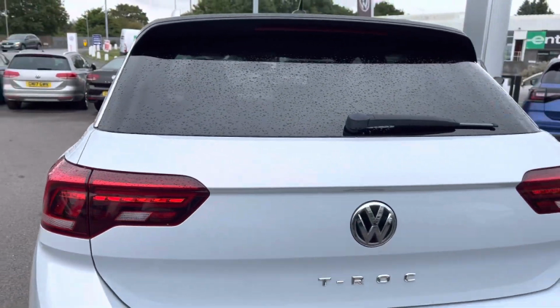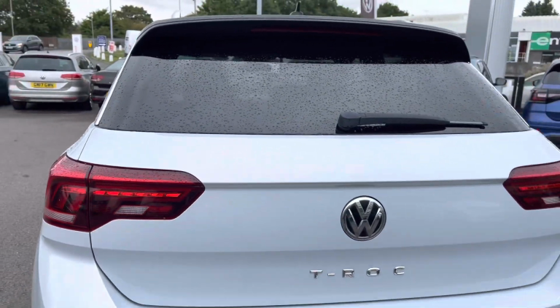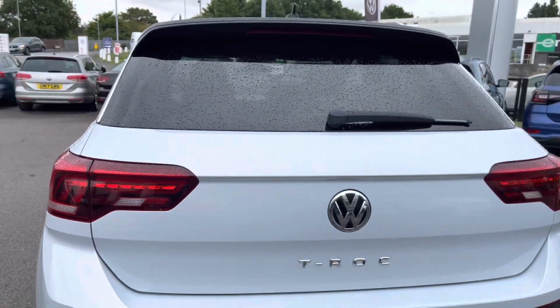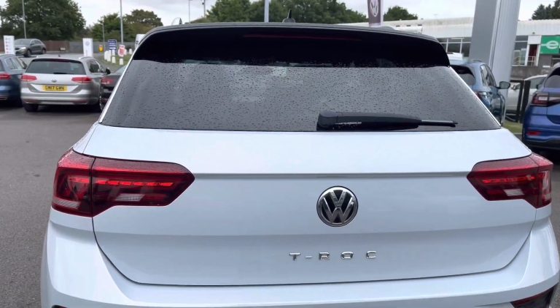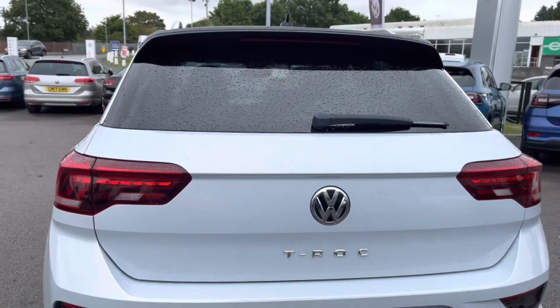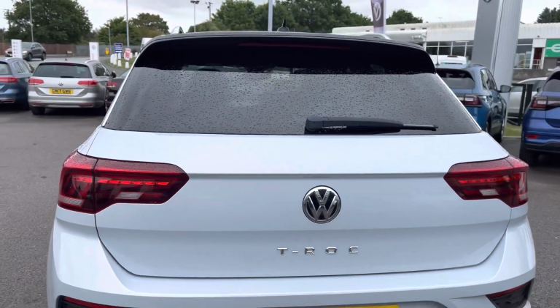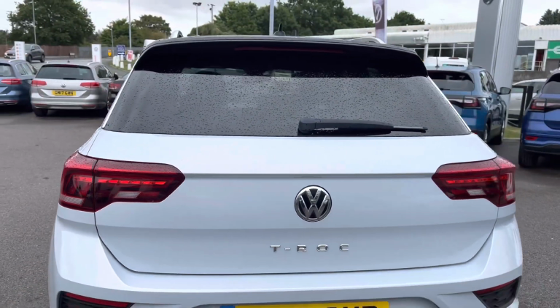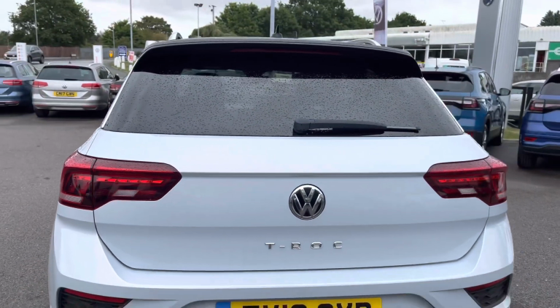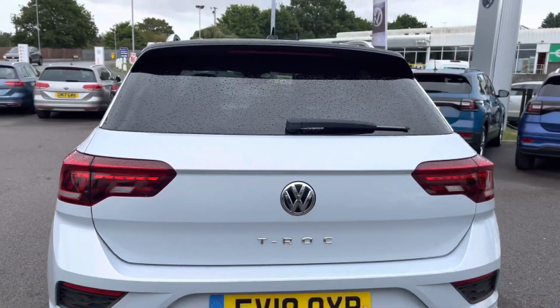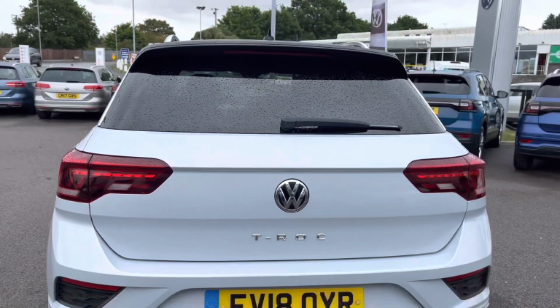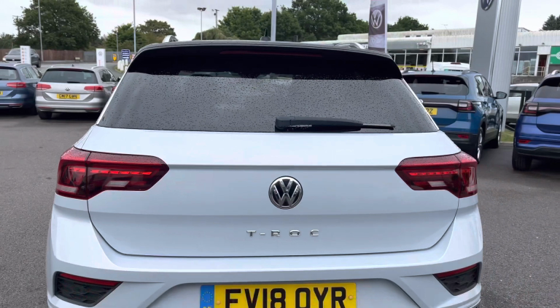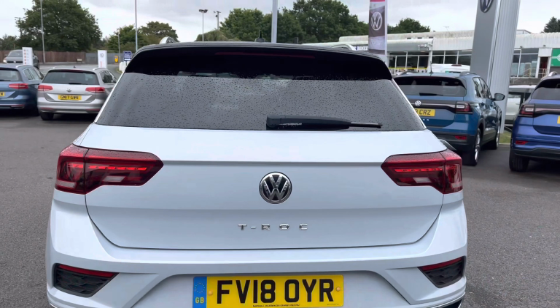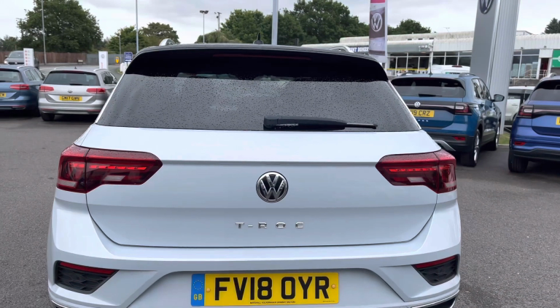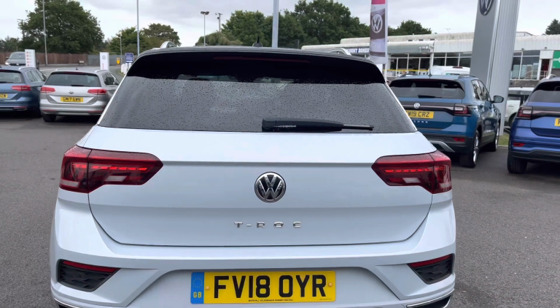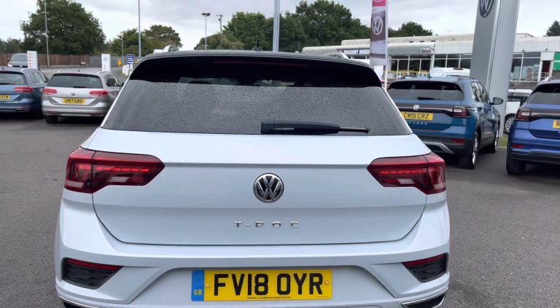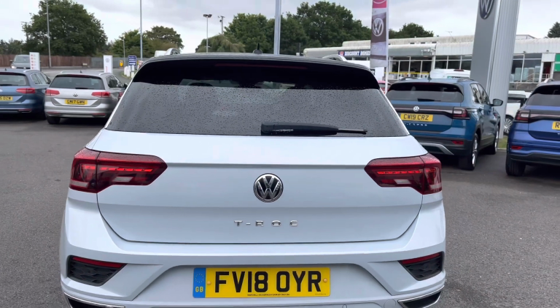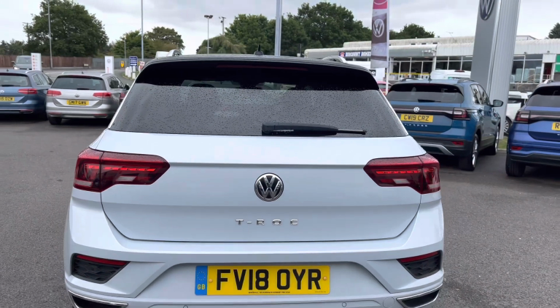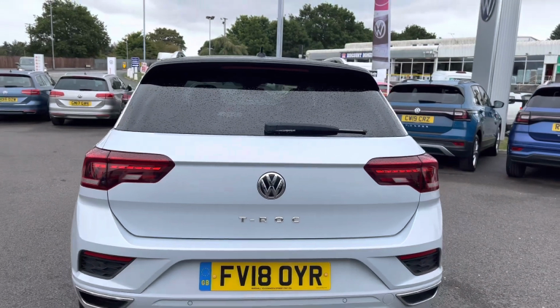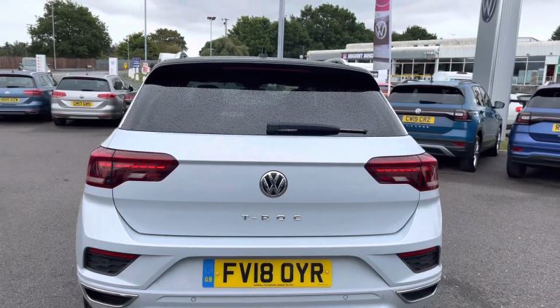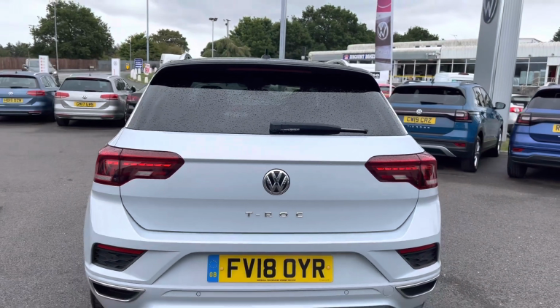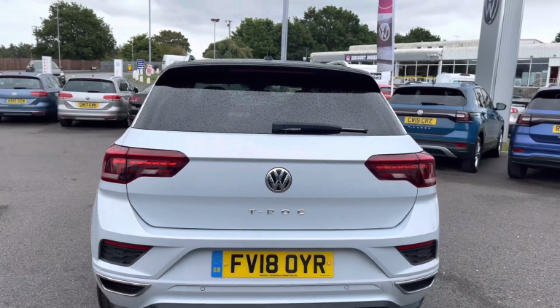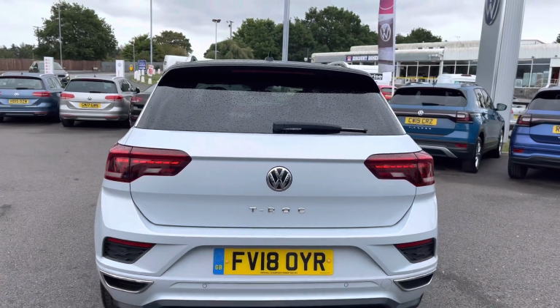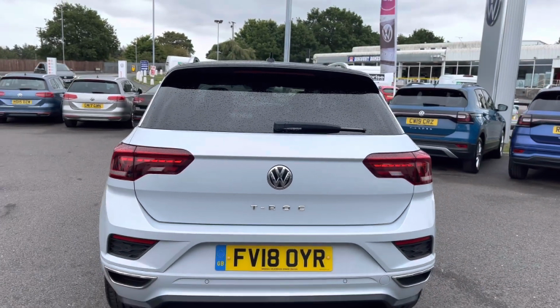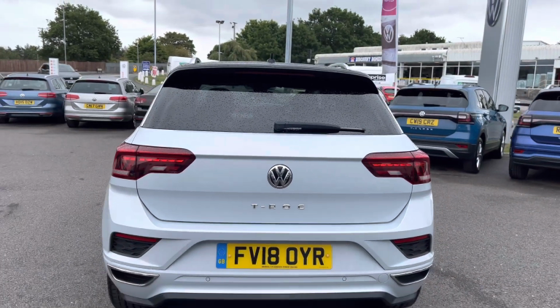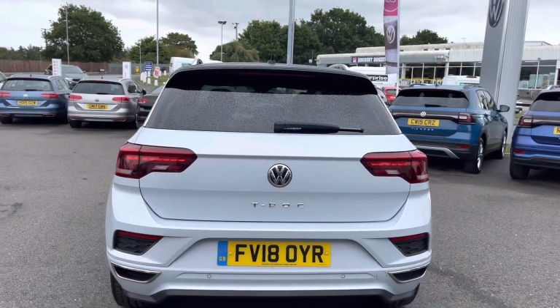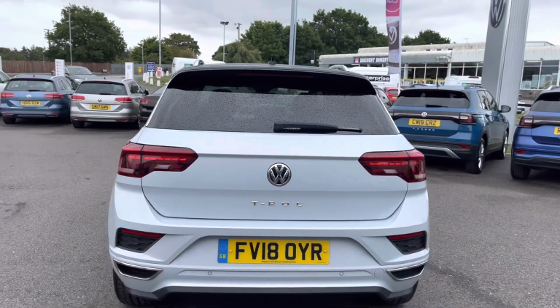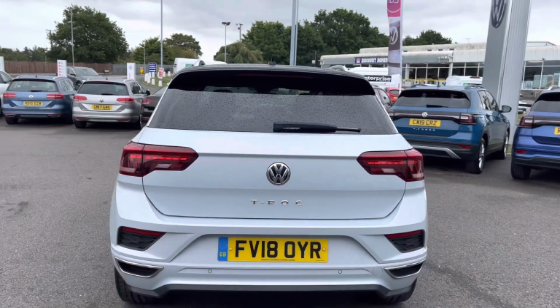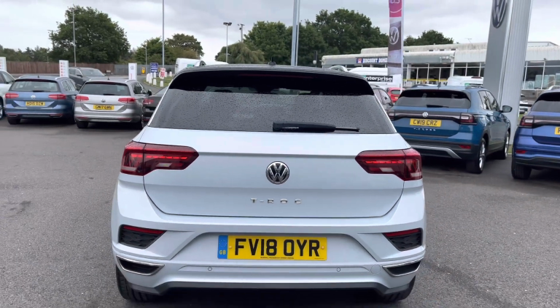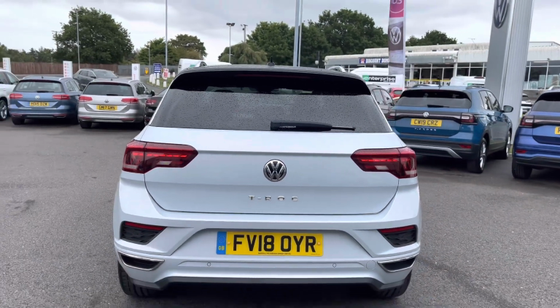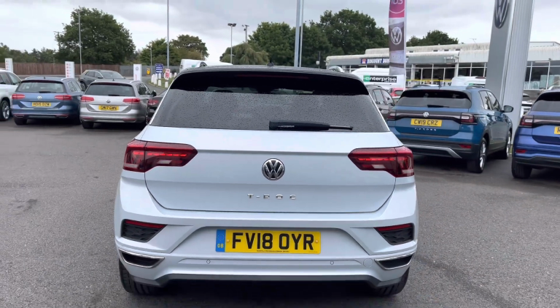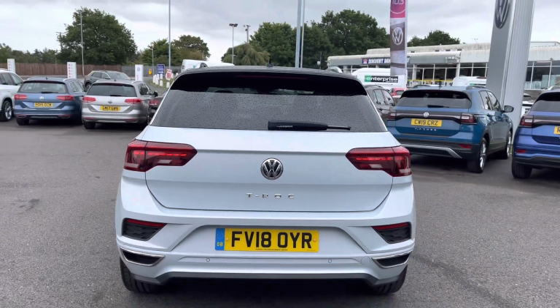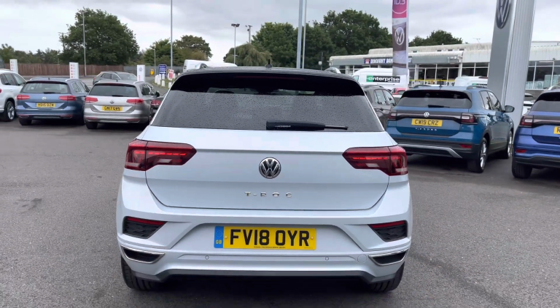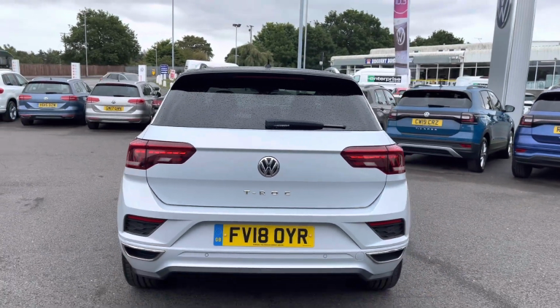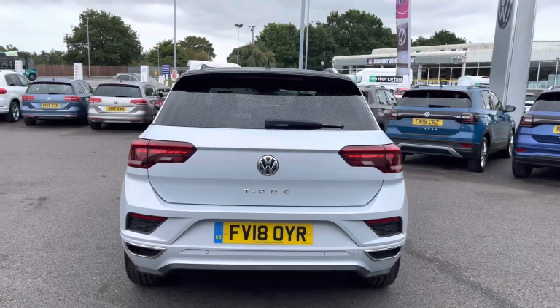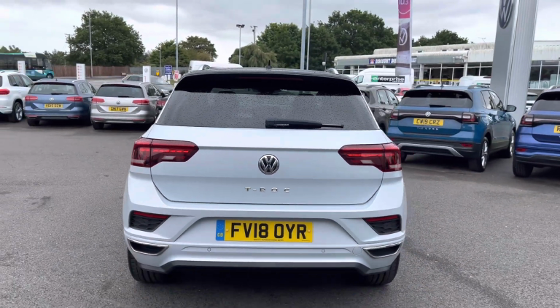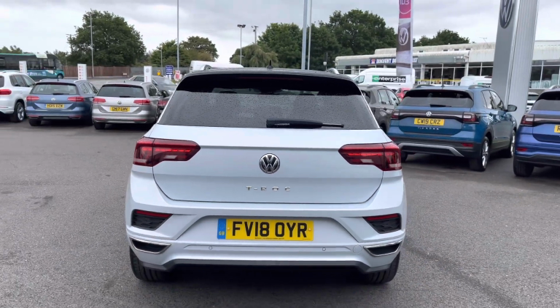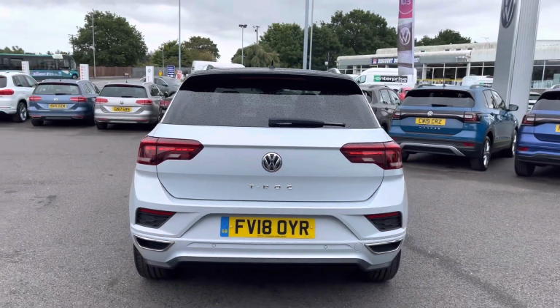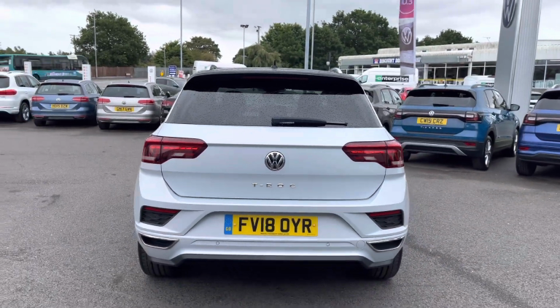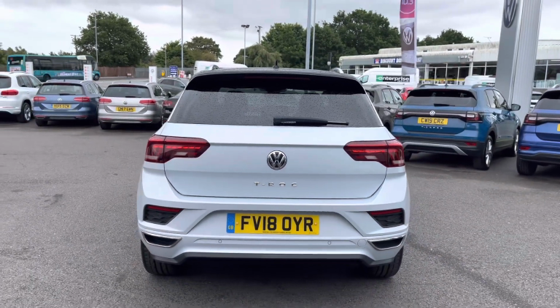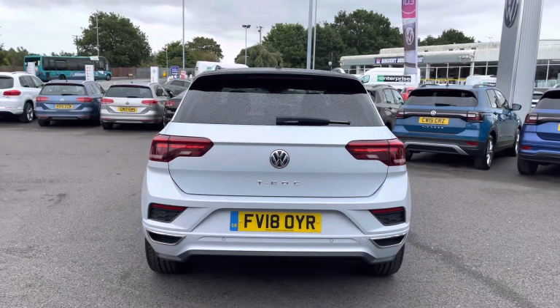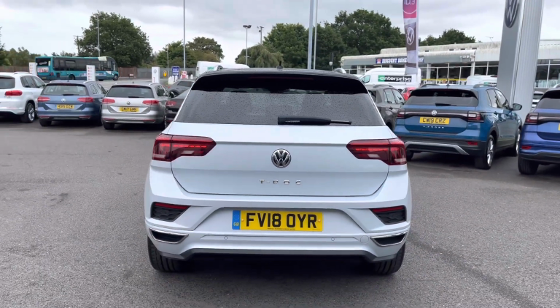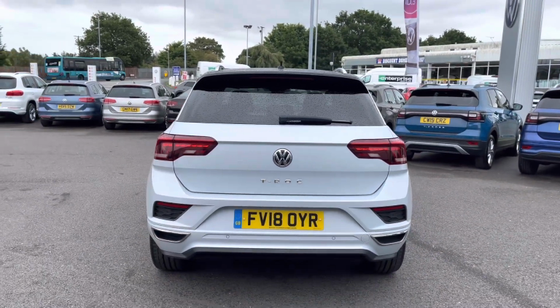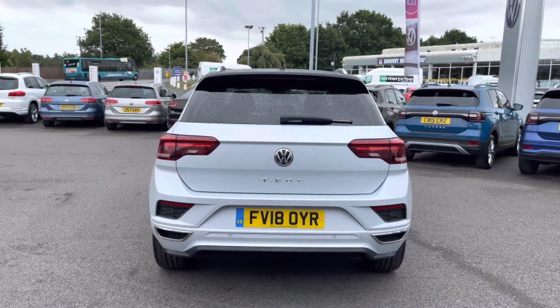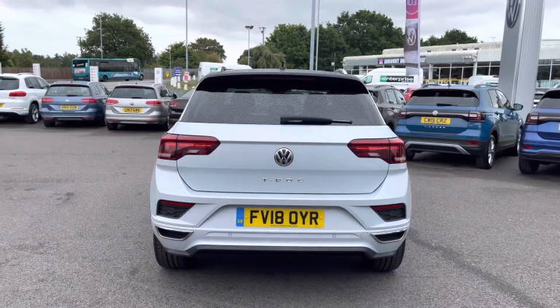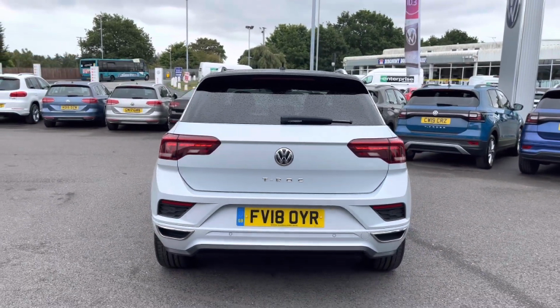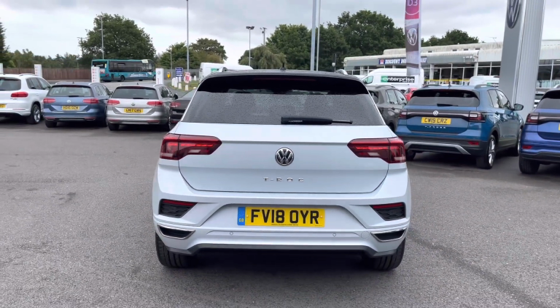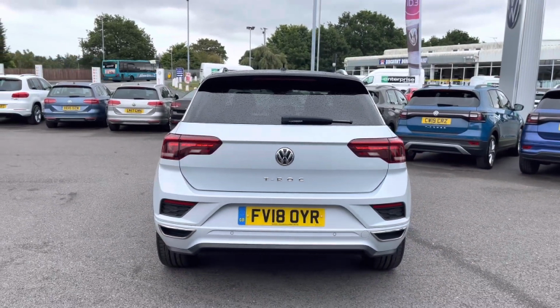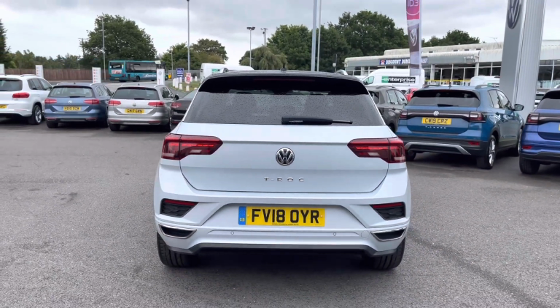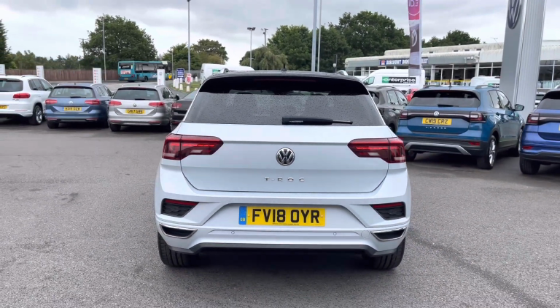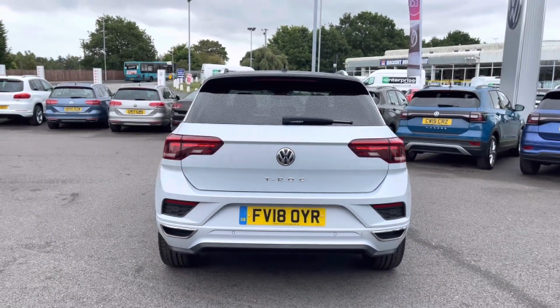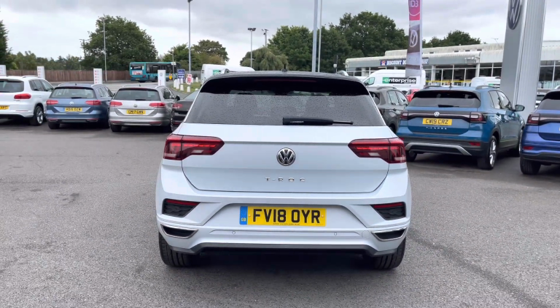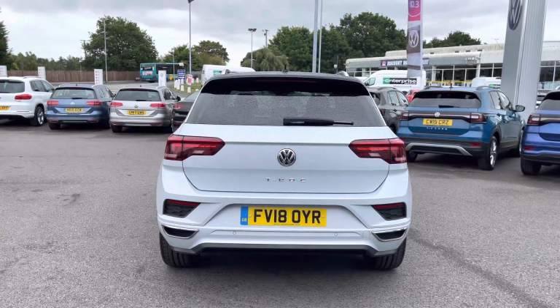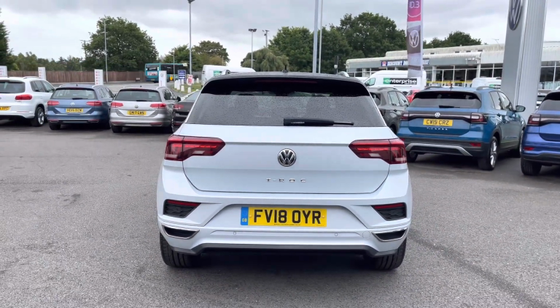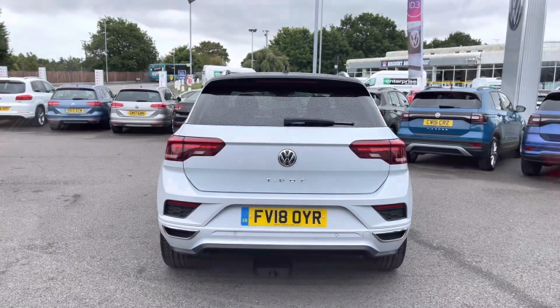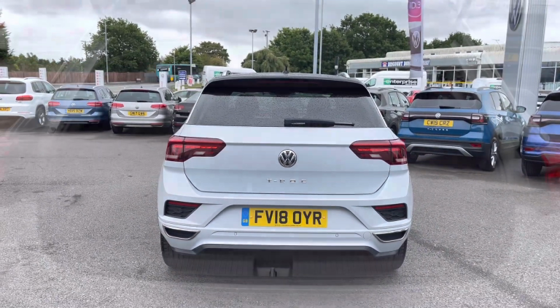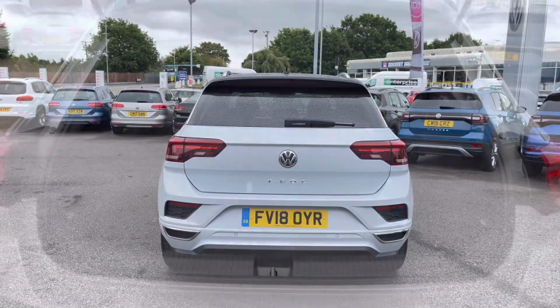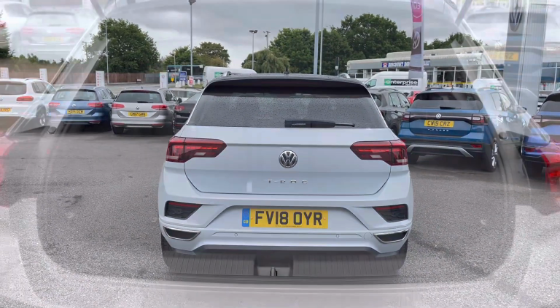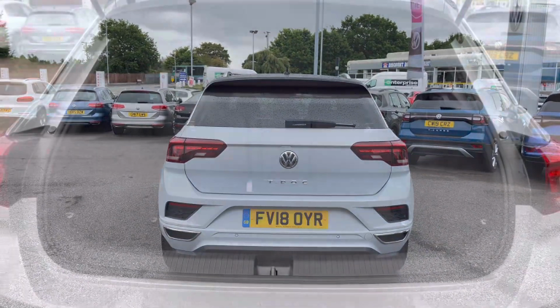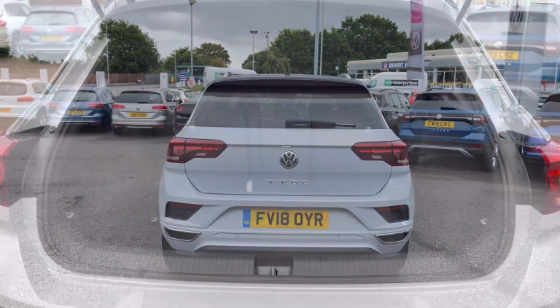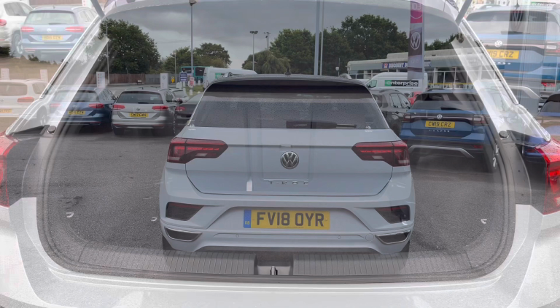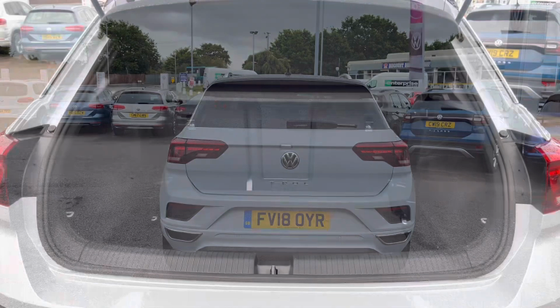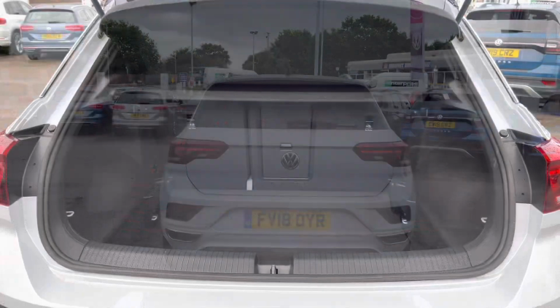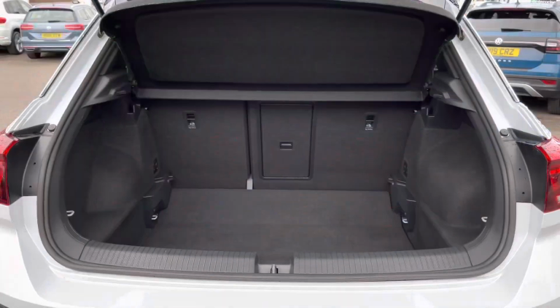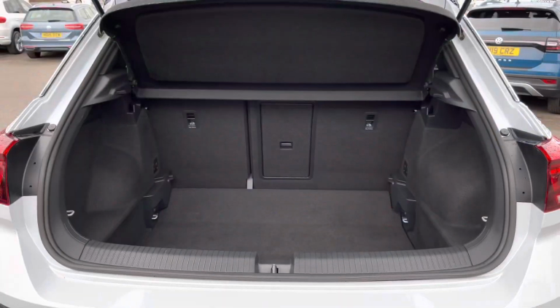Next, taking you around to the back of the car, we have a sporty rear roof spoiler. Another added benefit includes parking sensors to support with parking and tight manoeuvres.